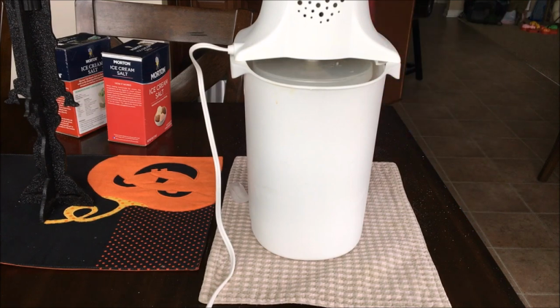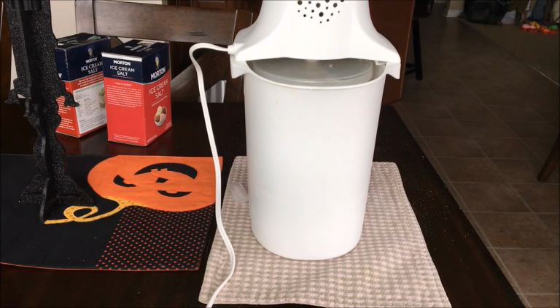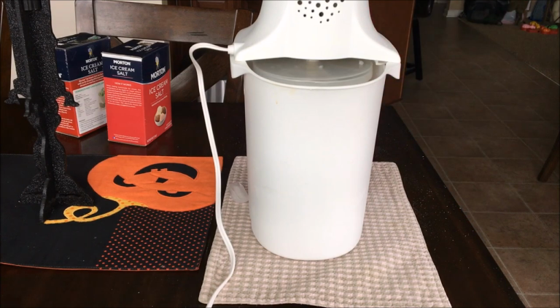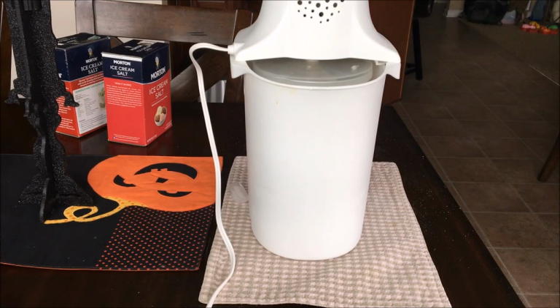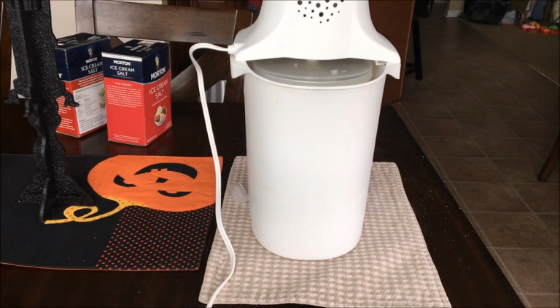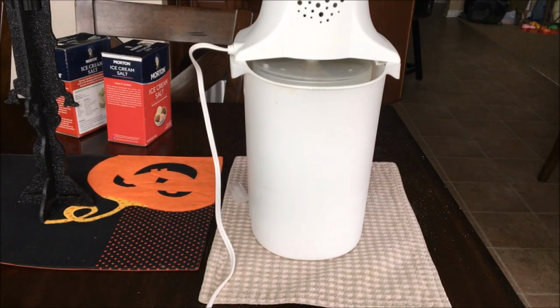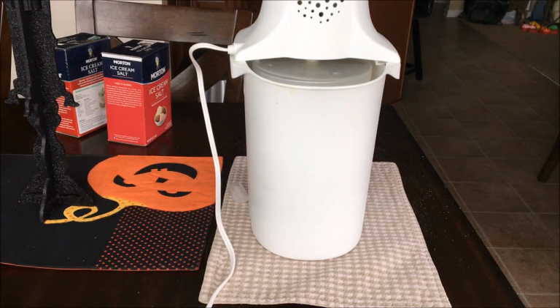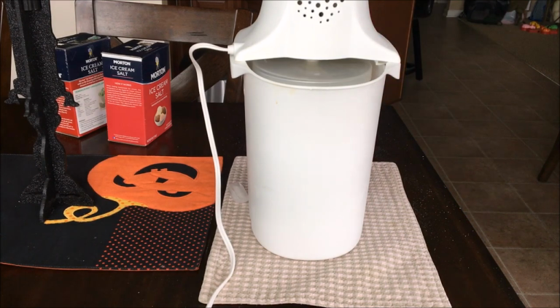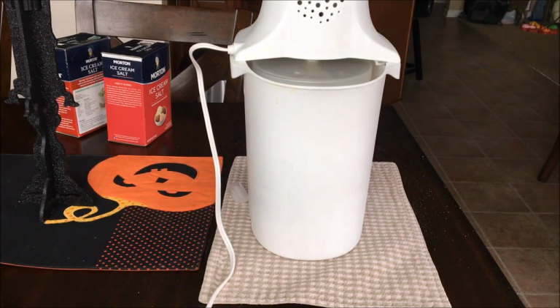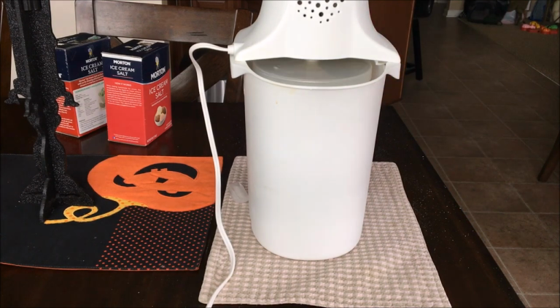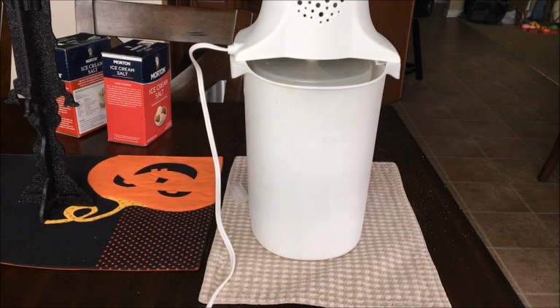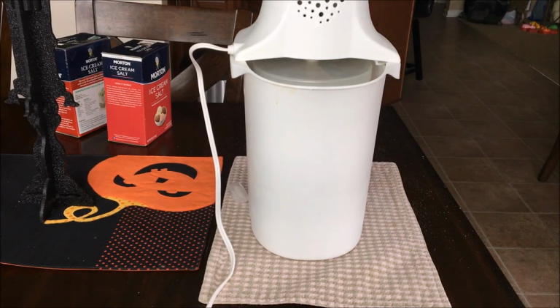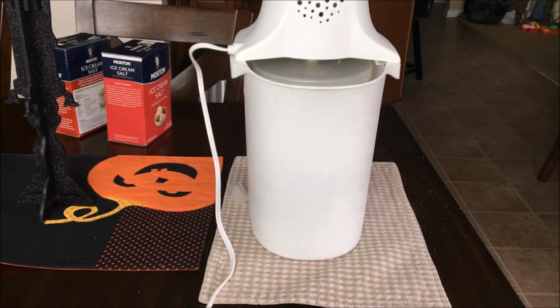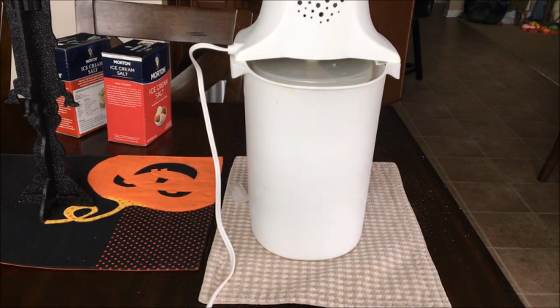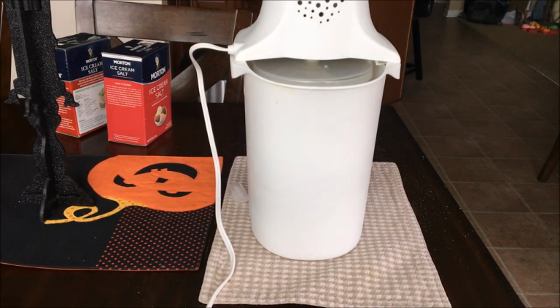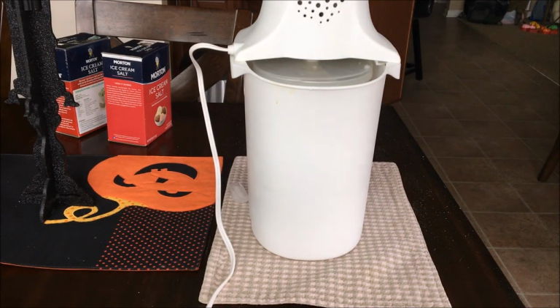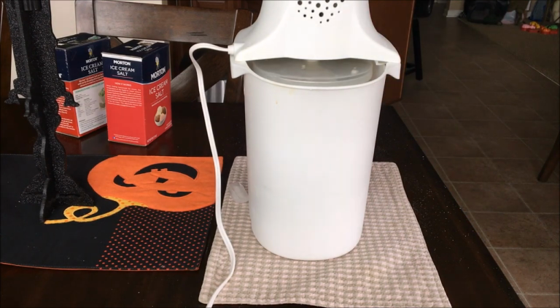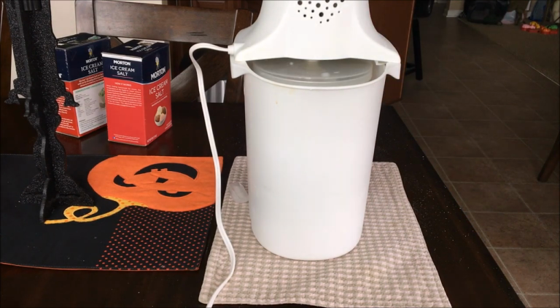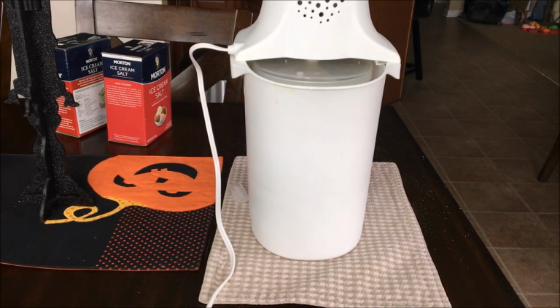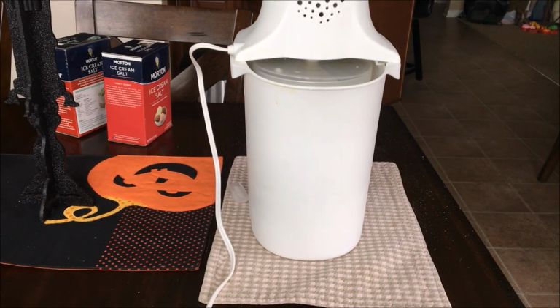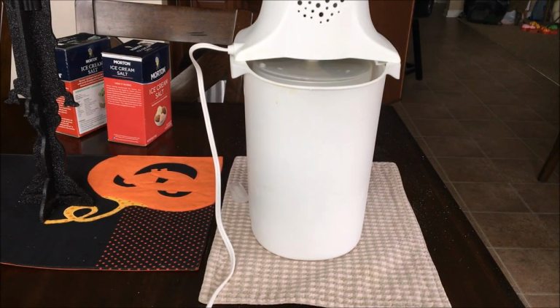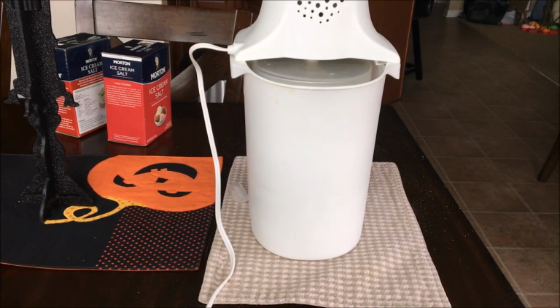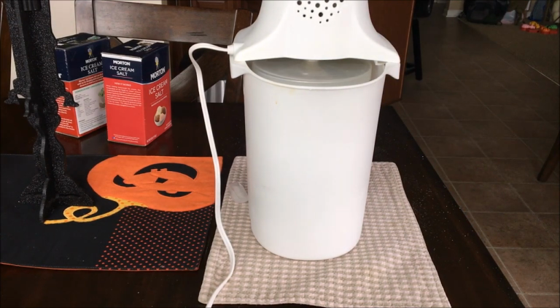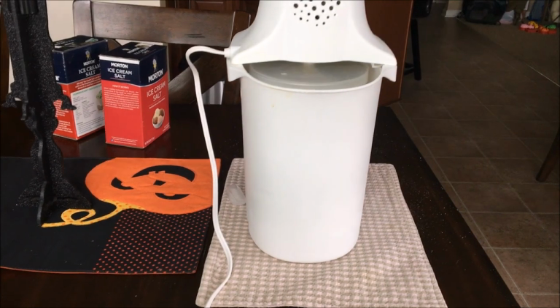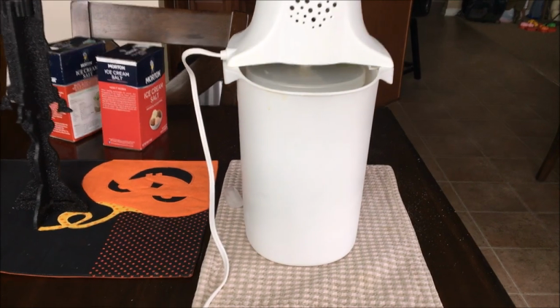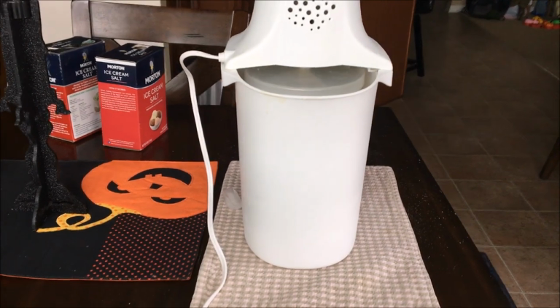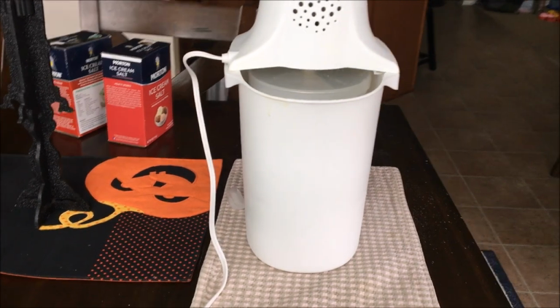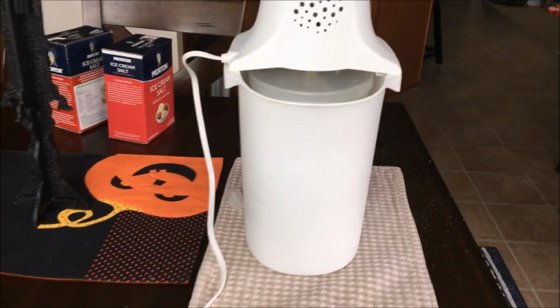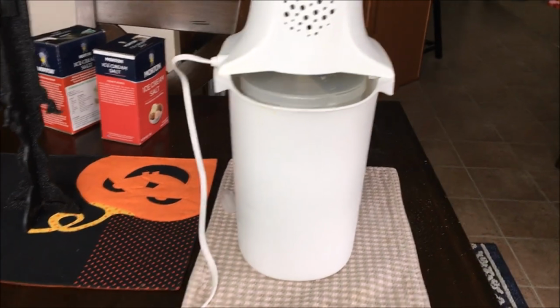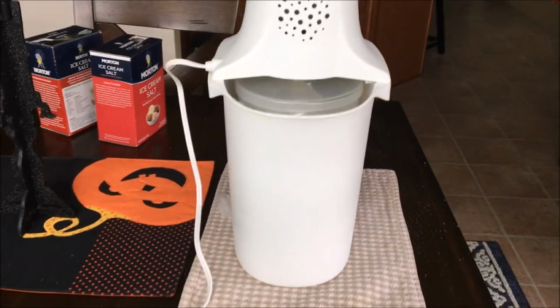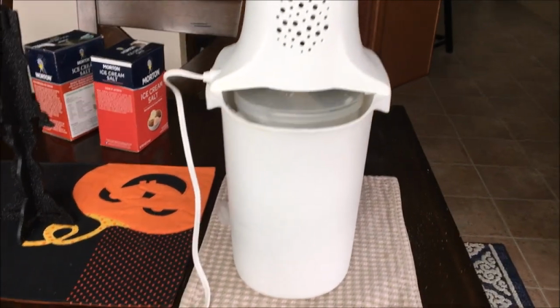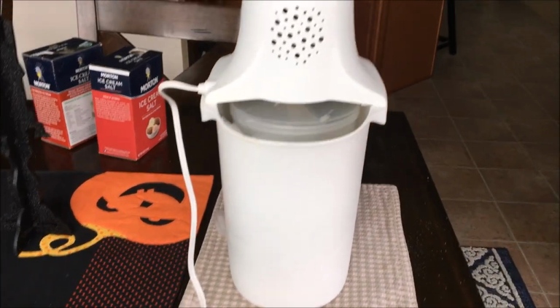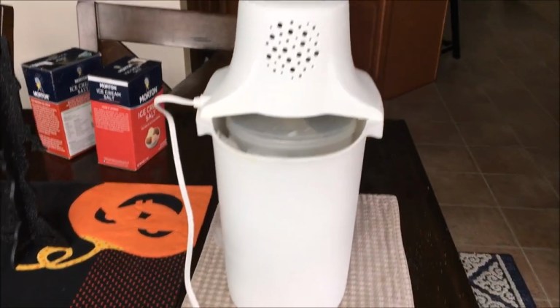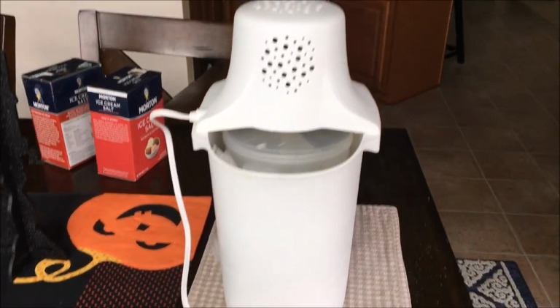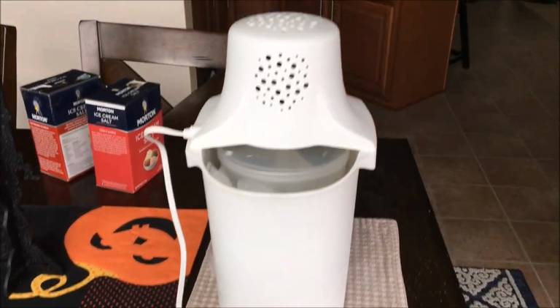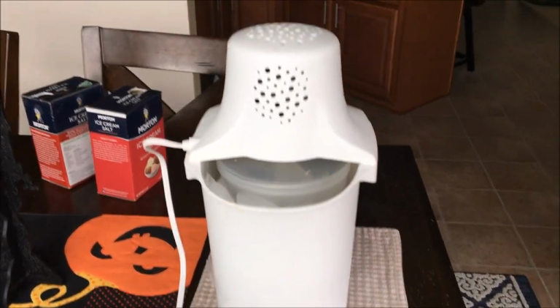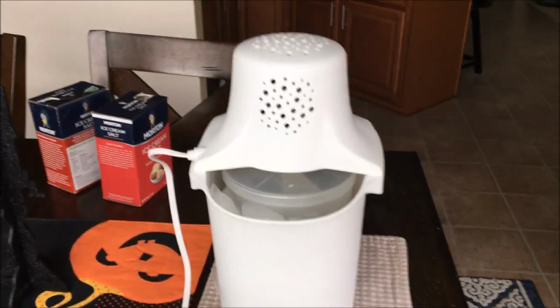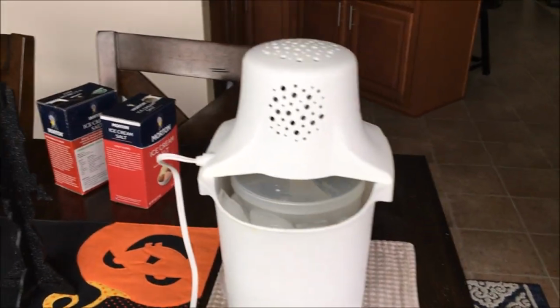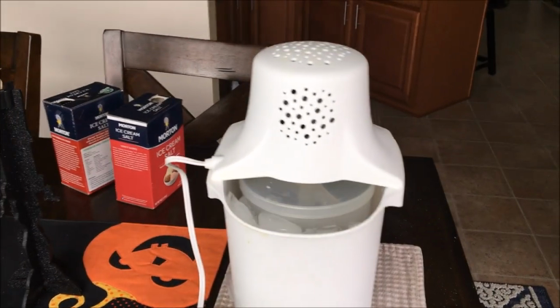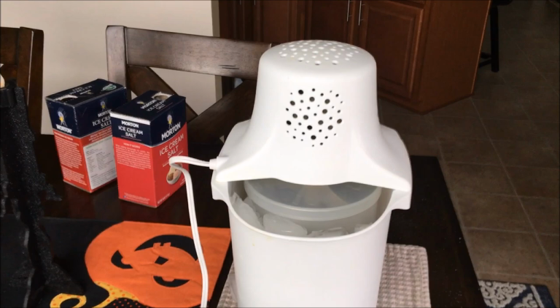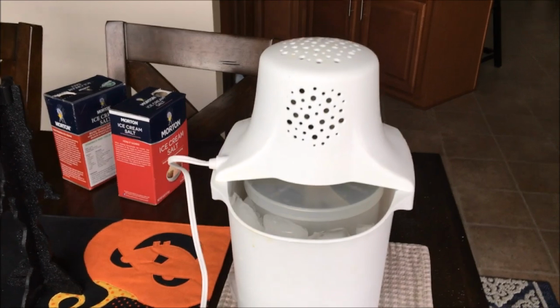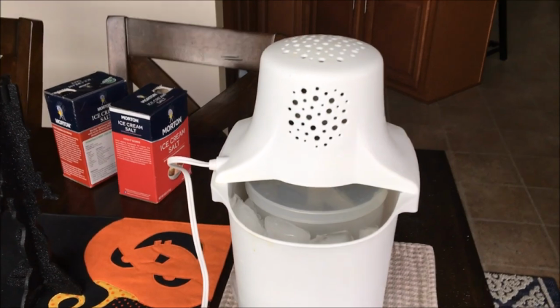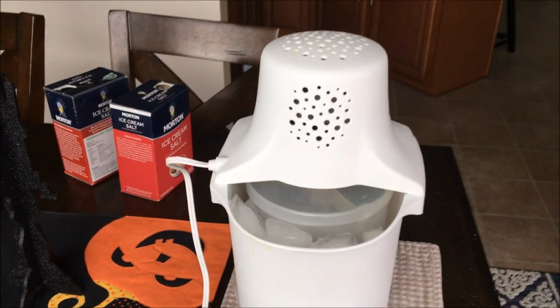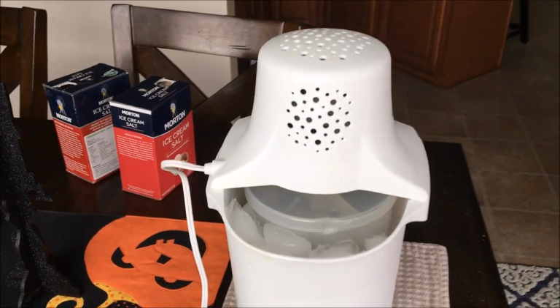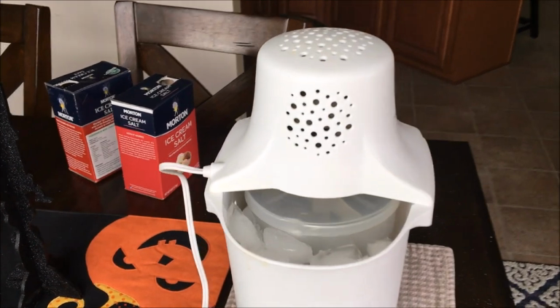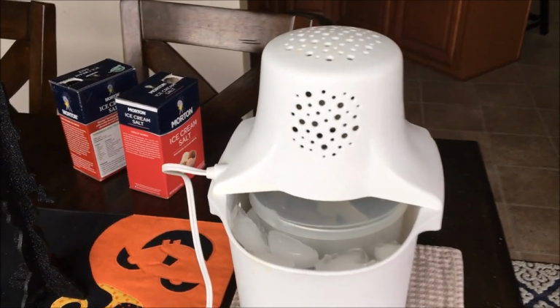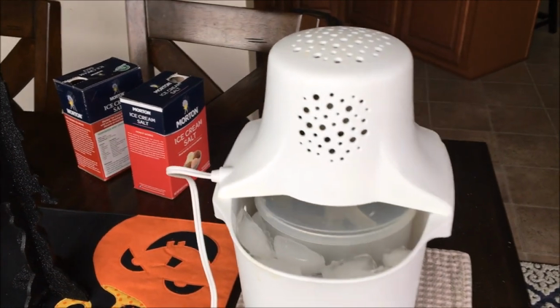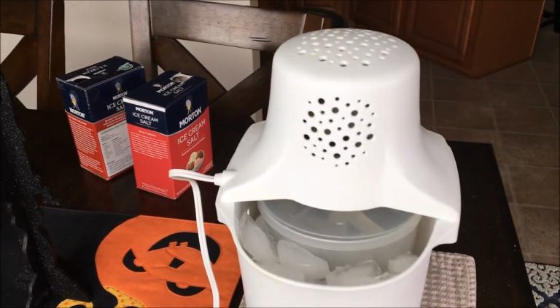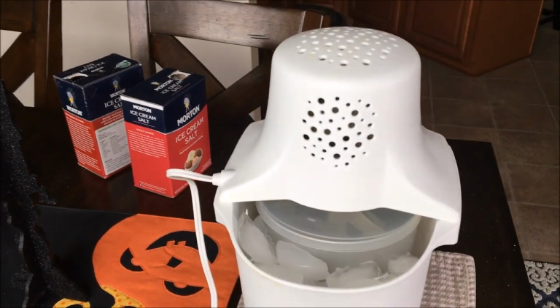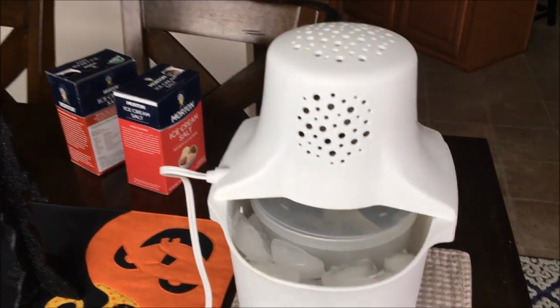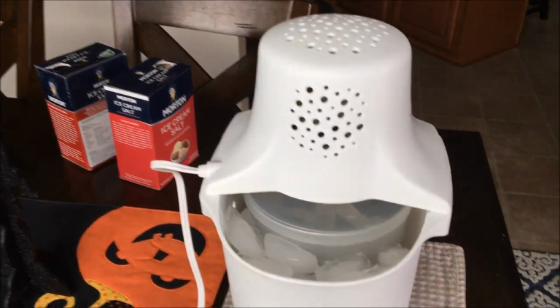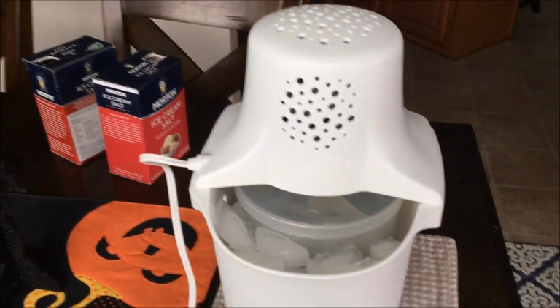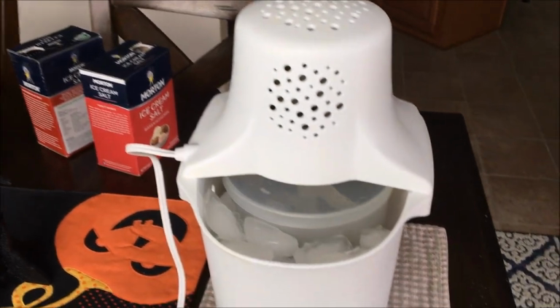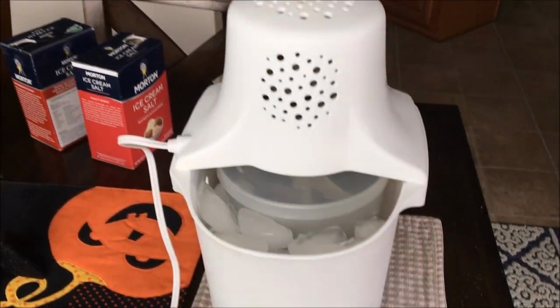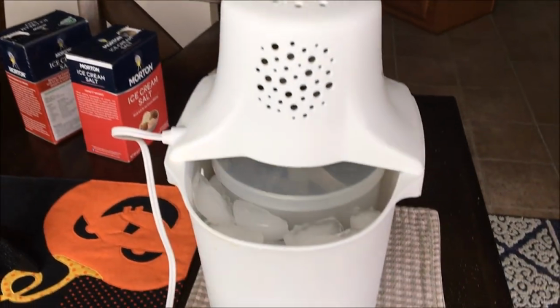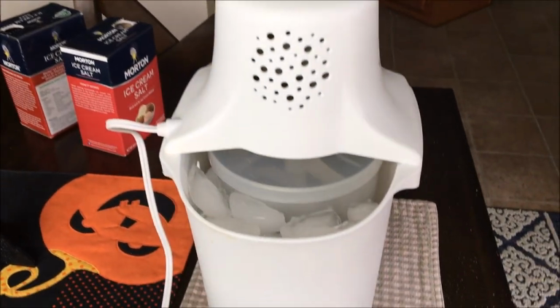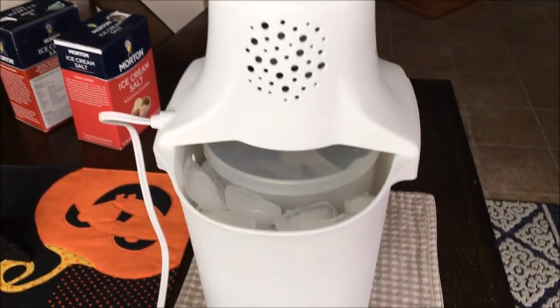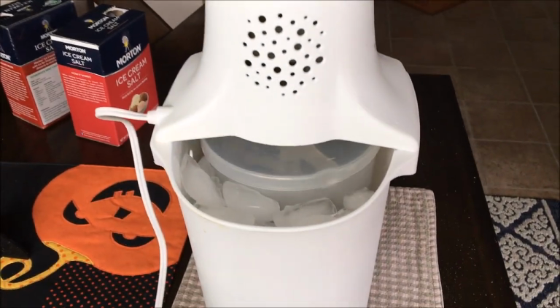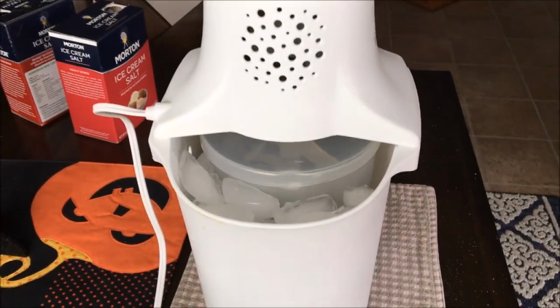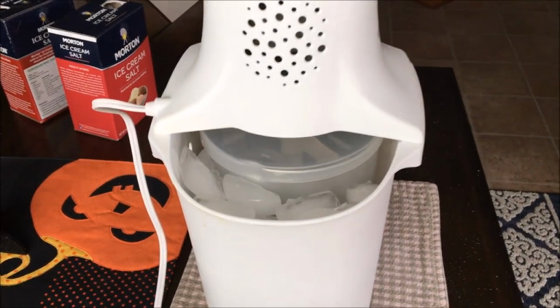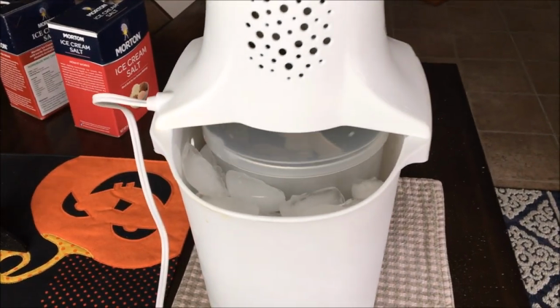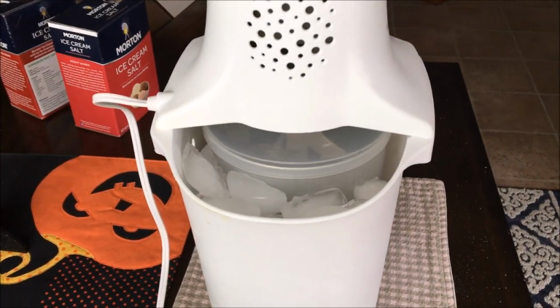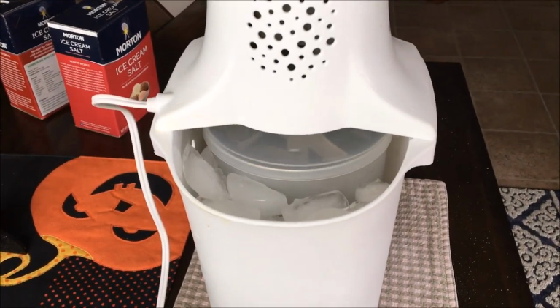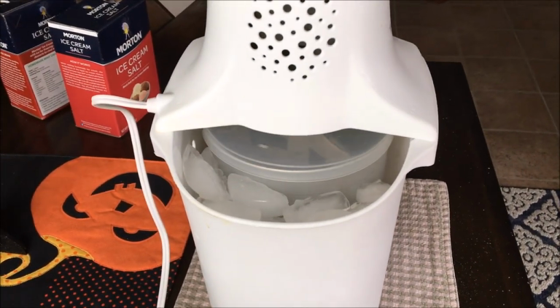I will zoom in so you can get a better idea of the noise level of the ice cream maker. It's not bad at all.